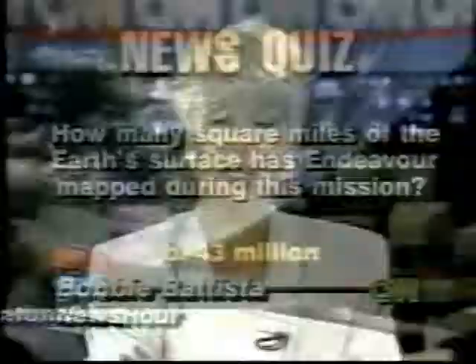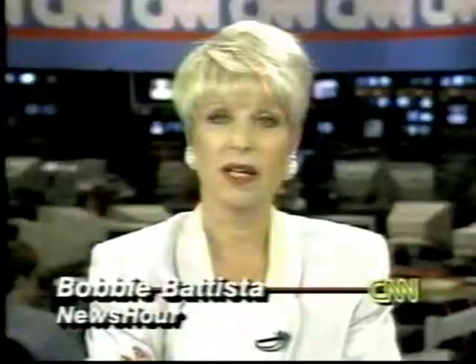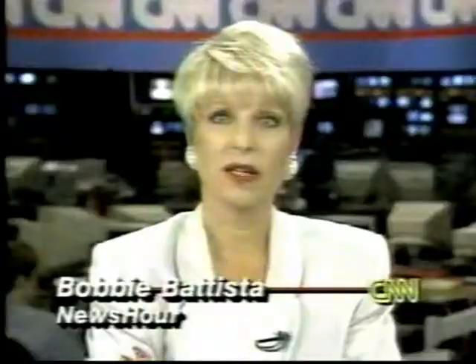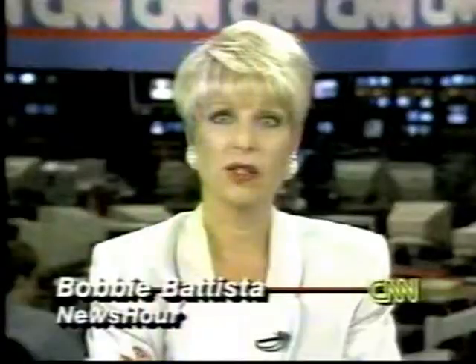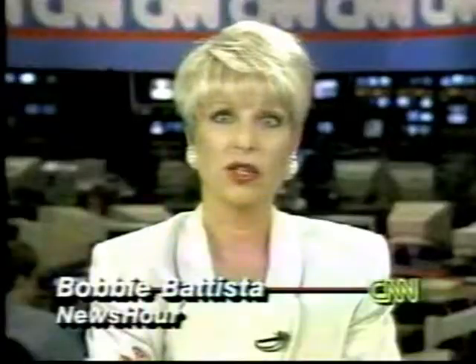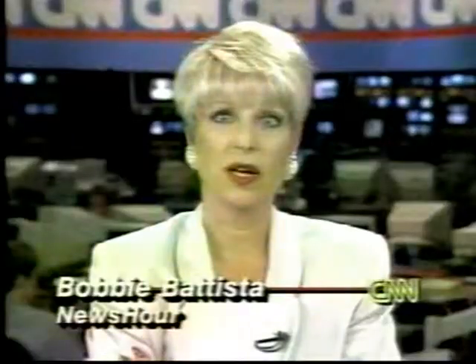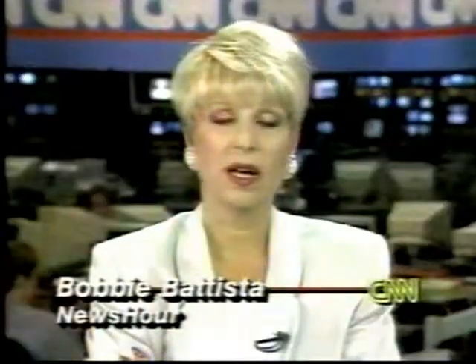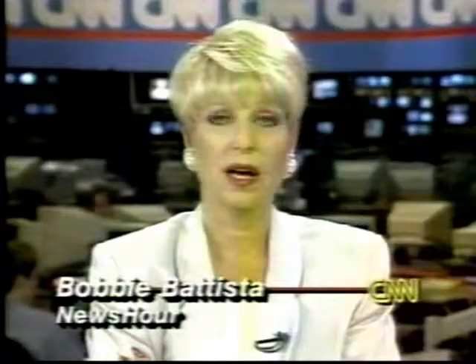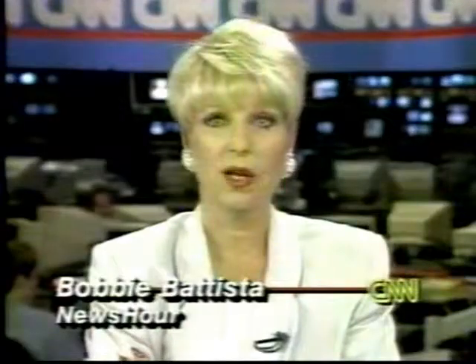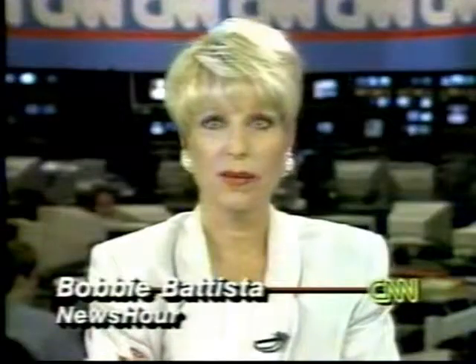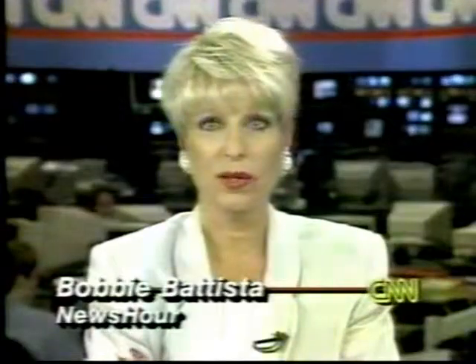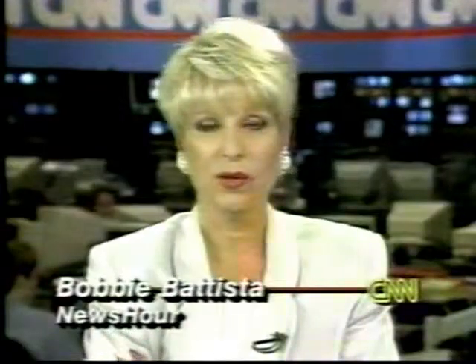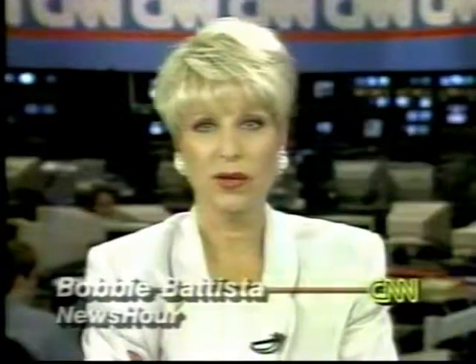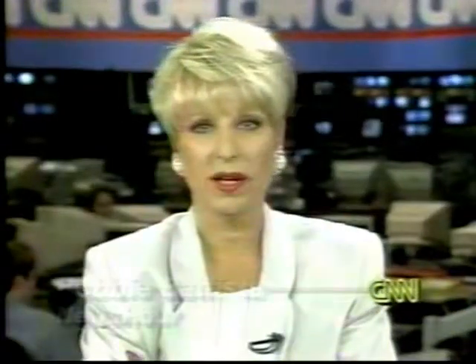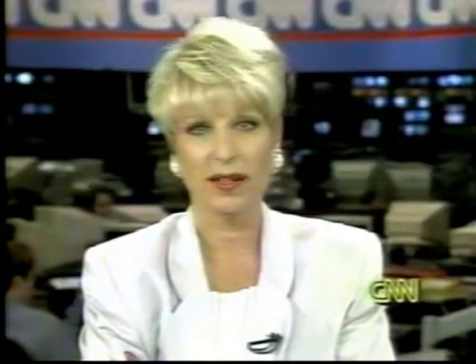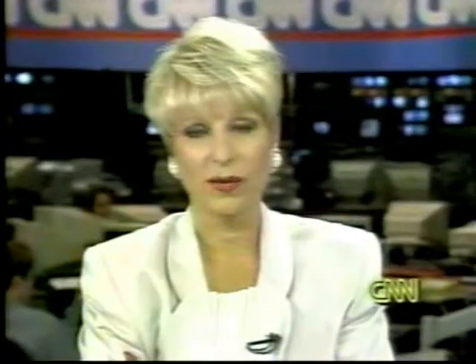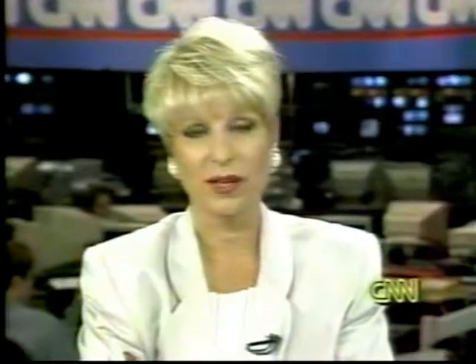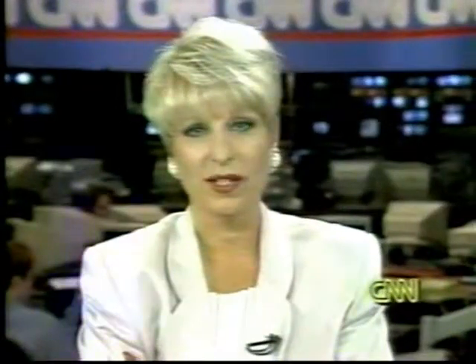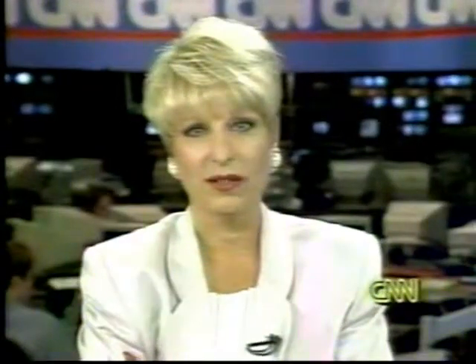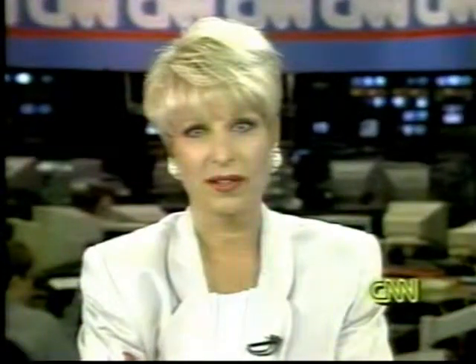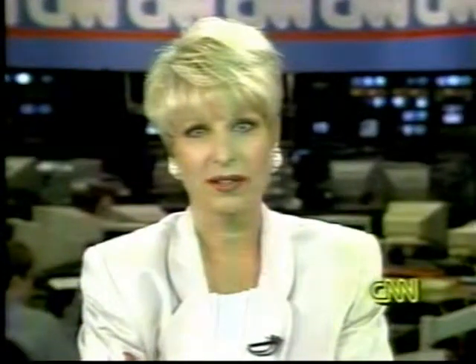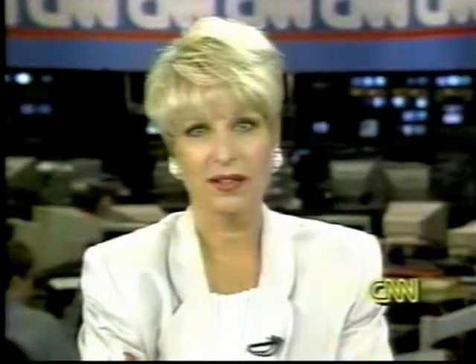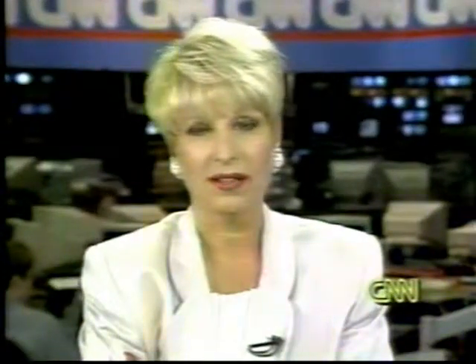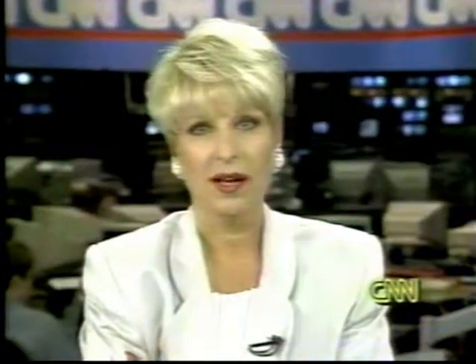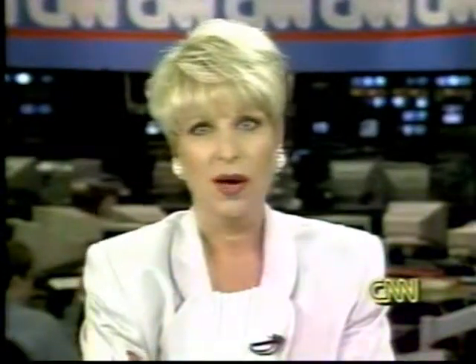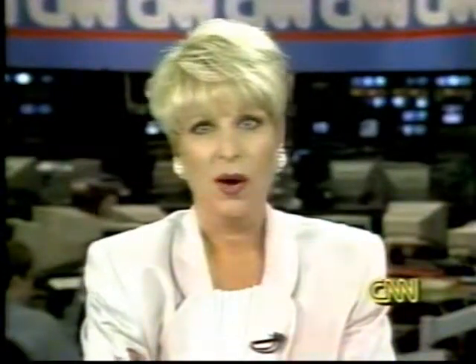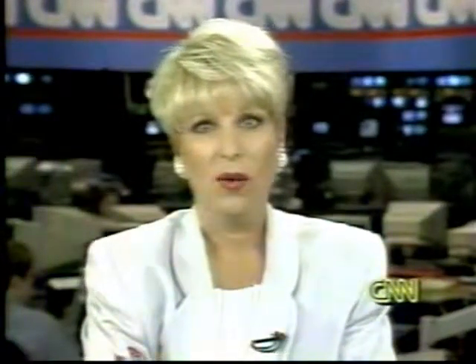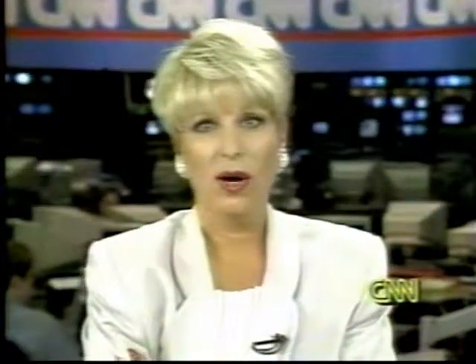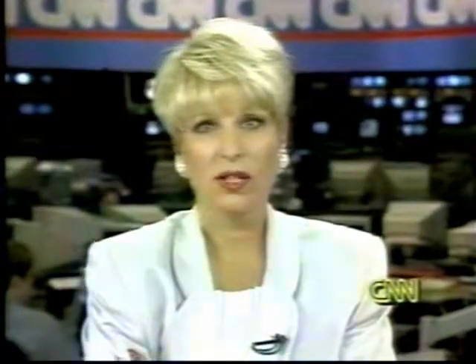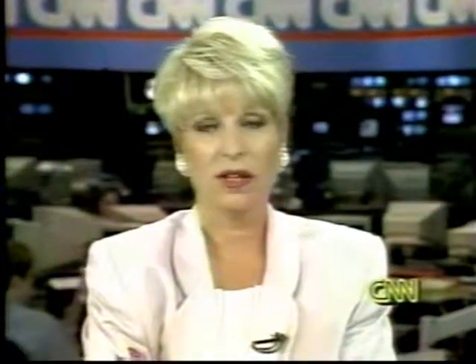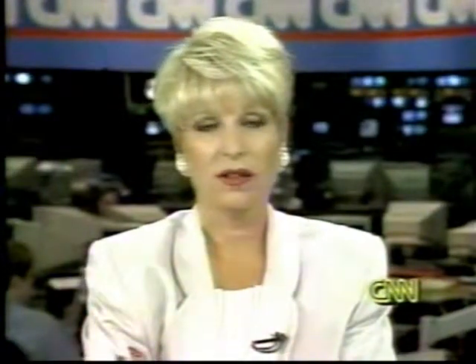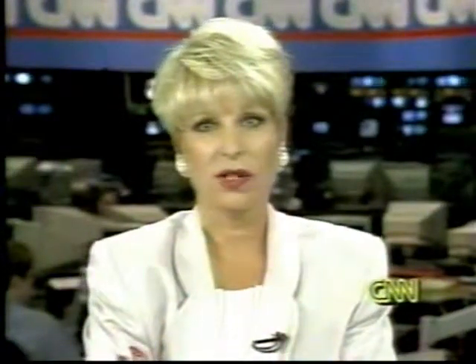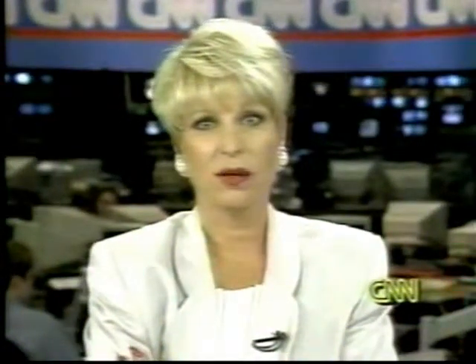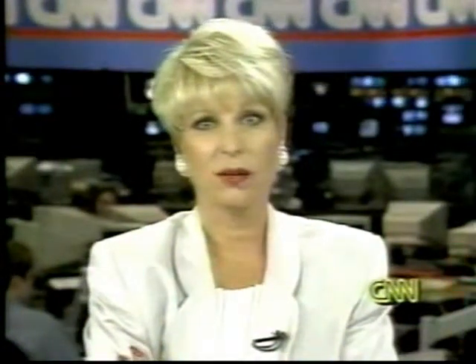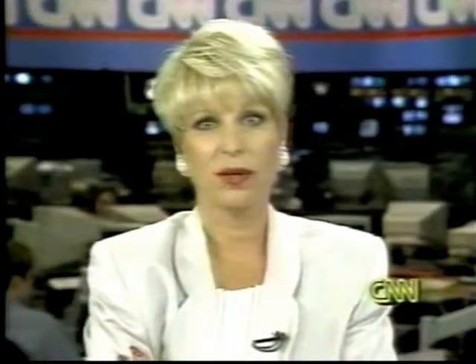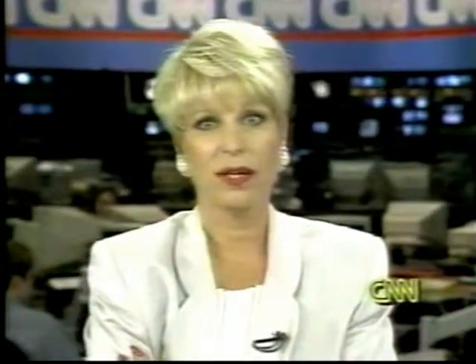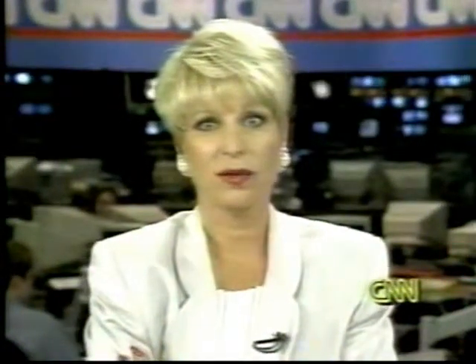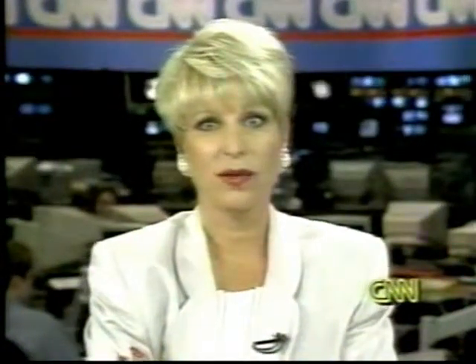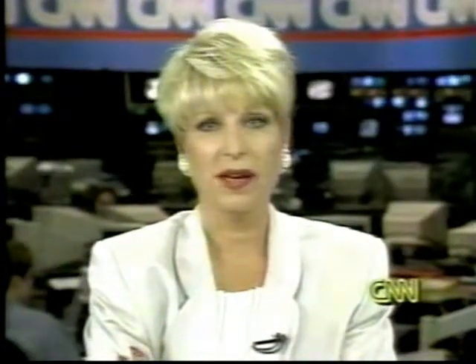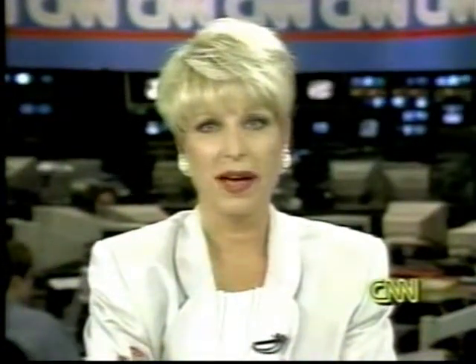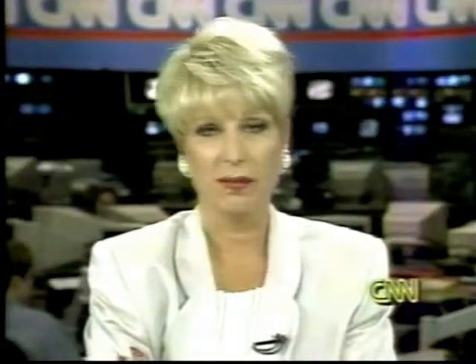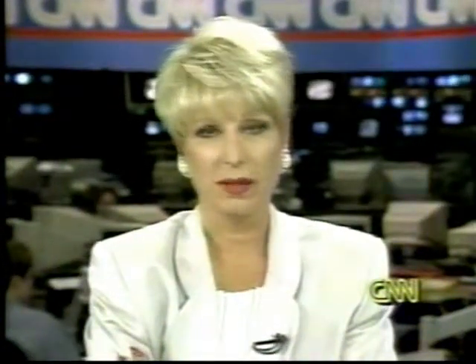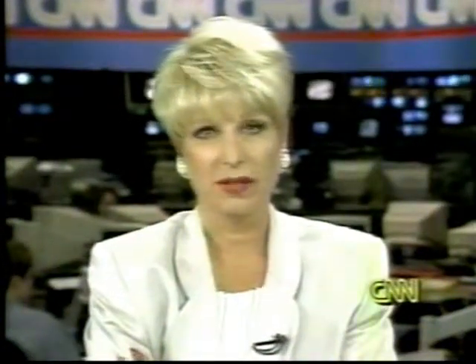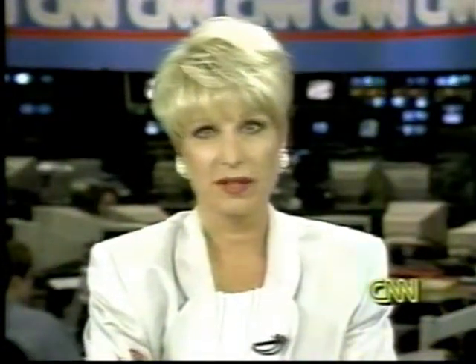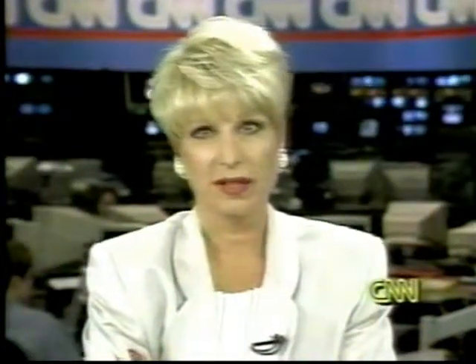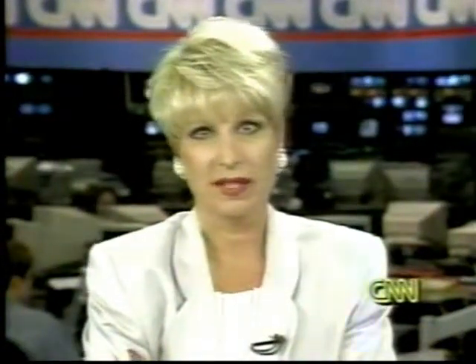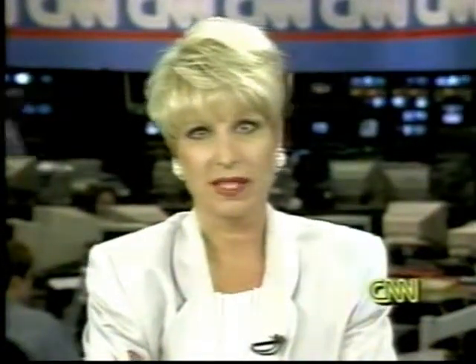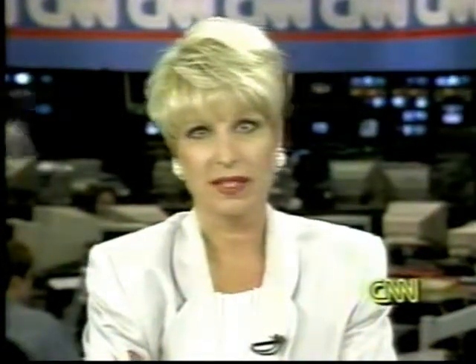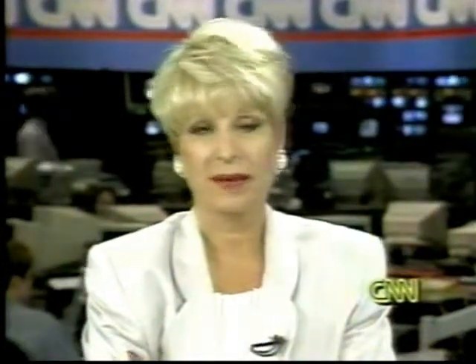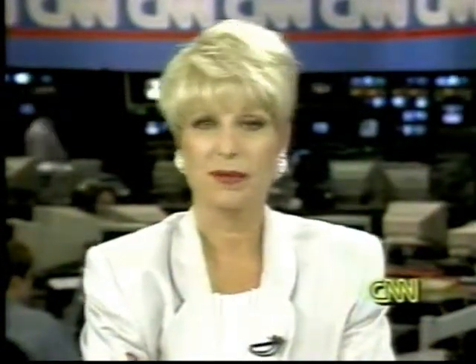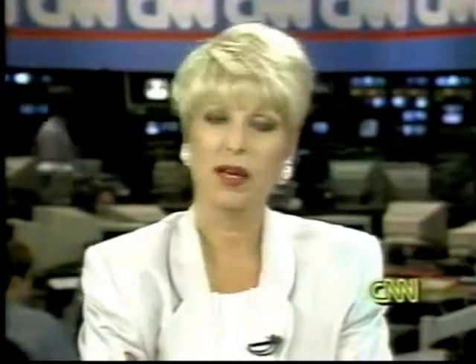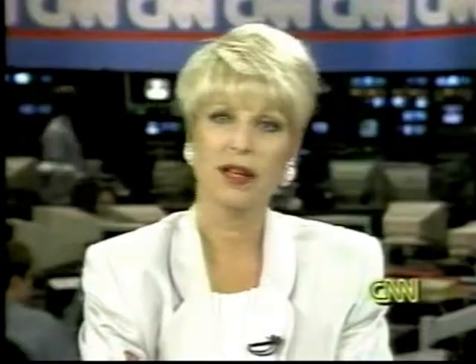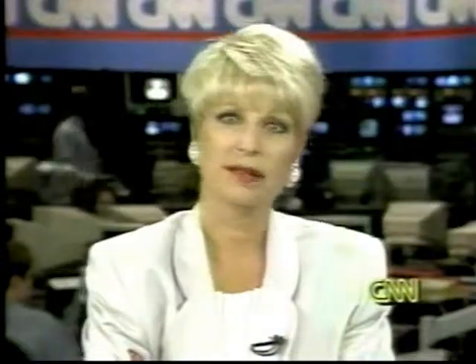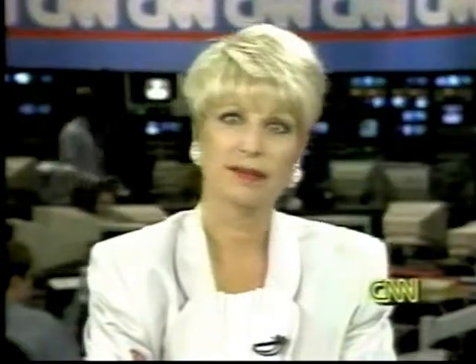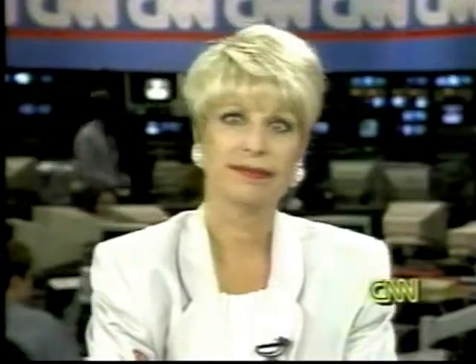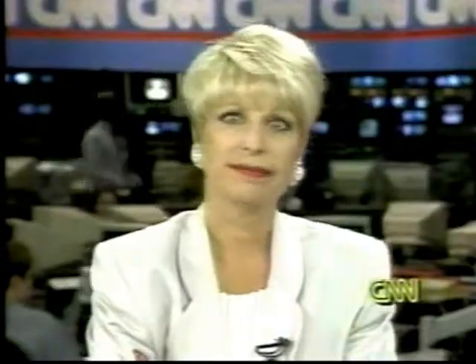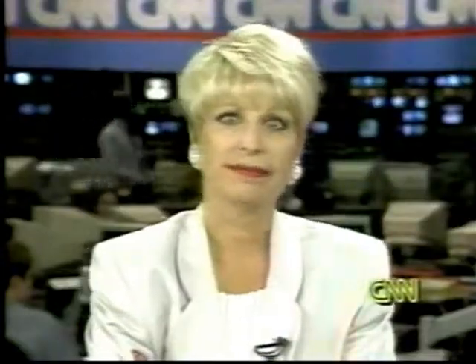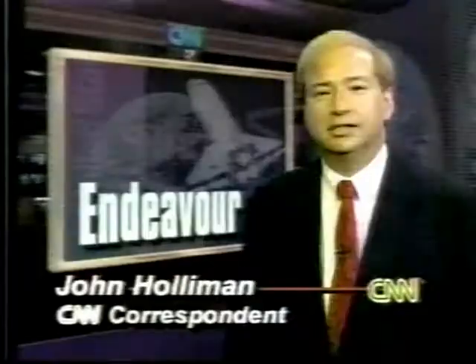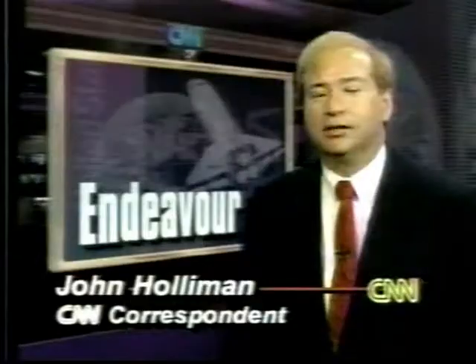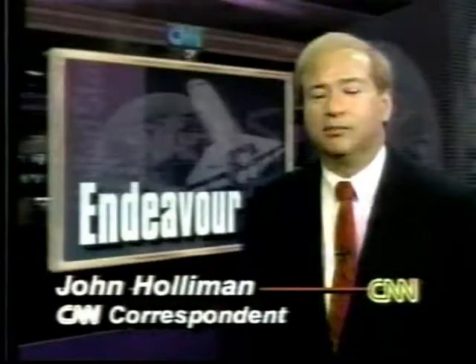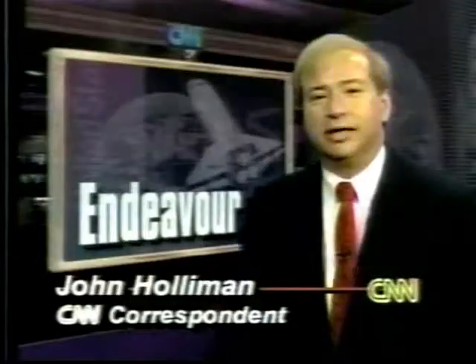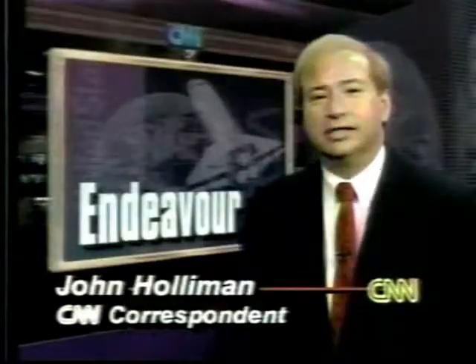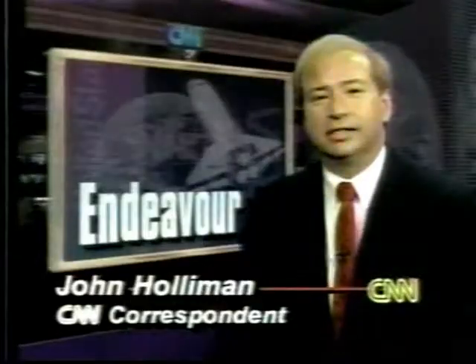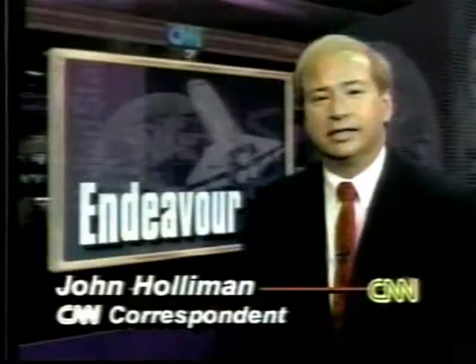This is John Holloman, who, like the rest of us, is watching the shuttle break through the atmosphere at this time. John? This is an amazing thing.